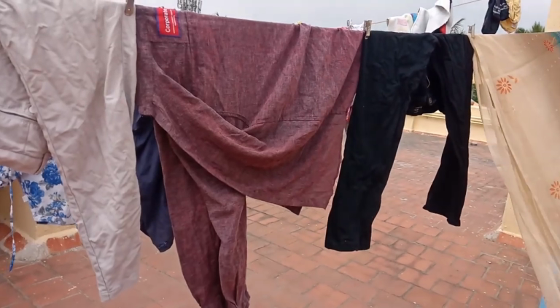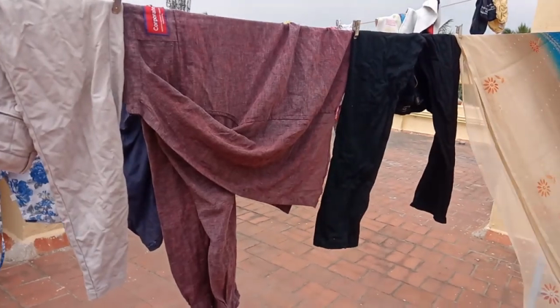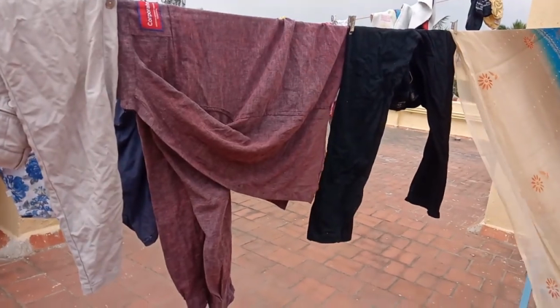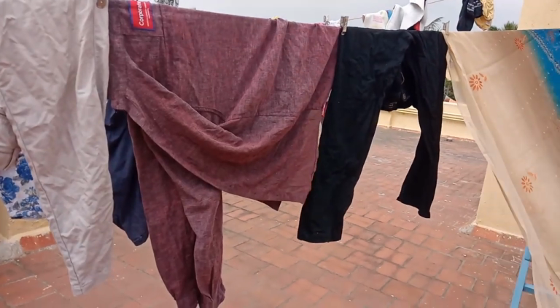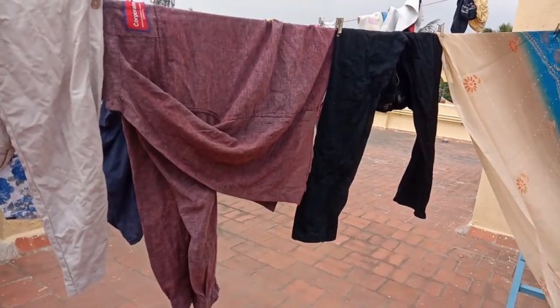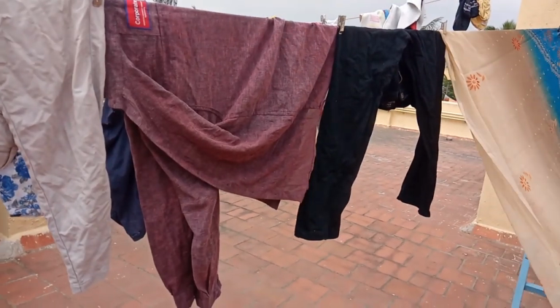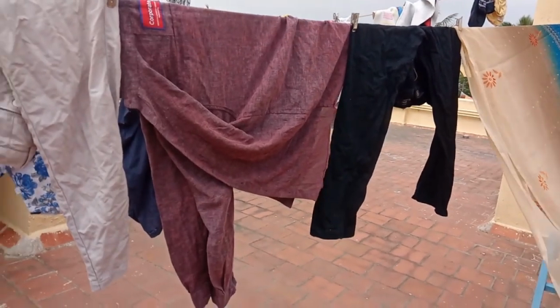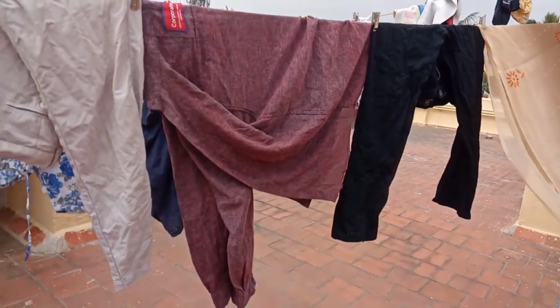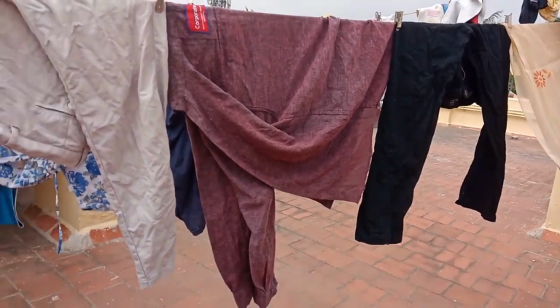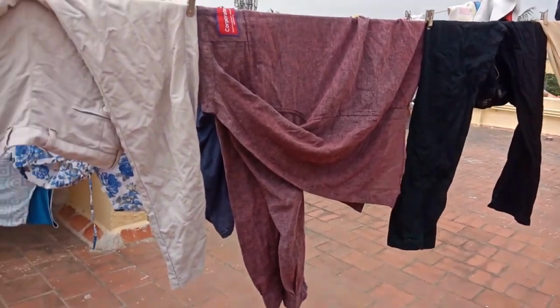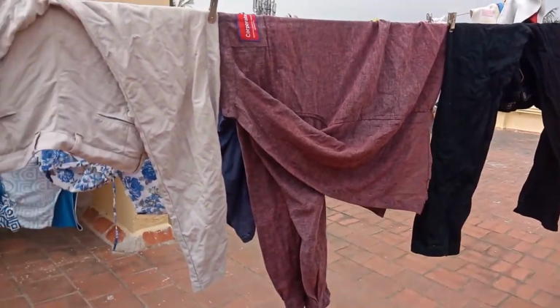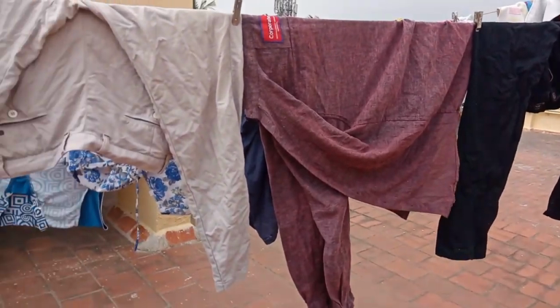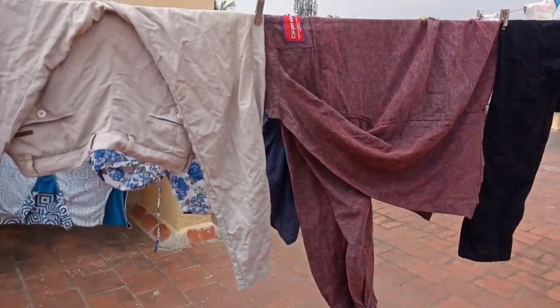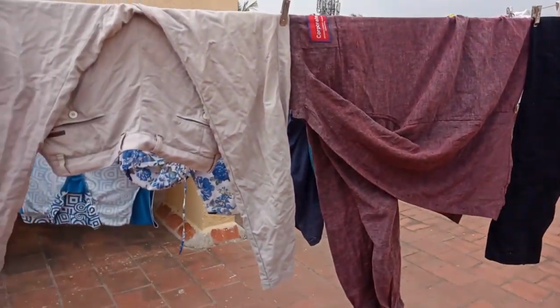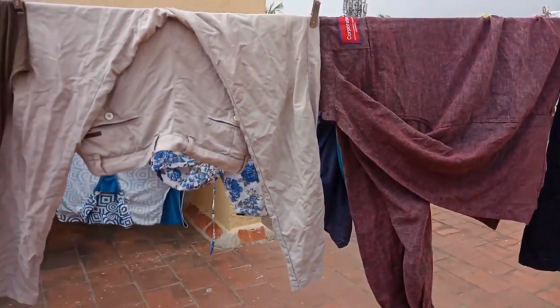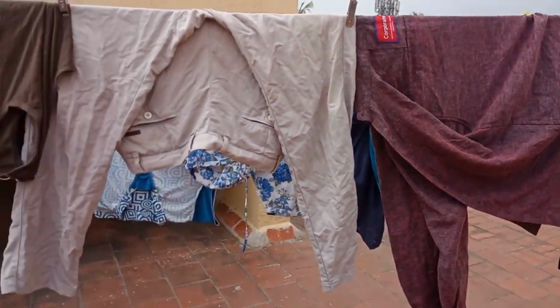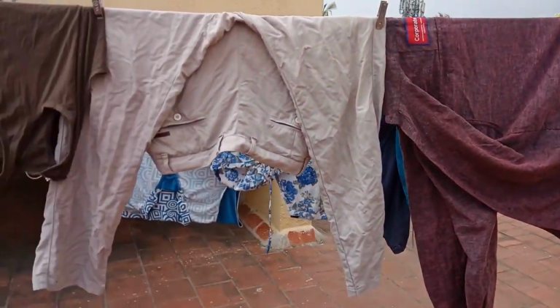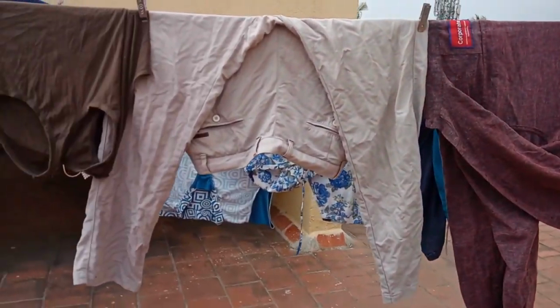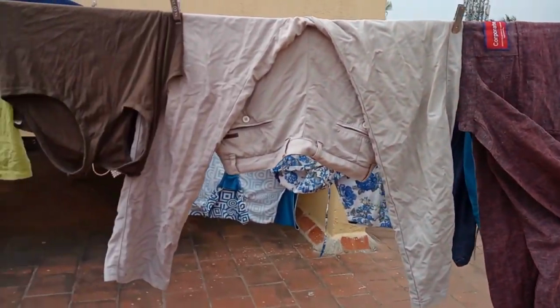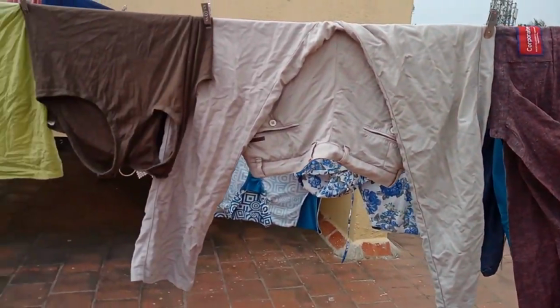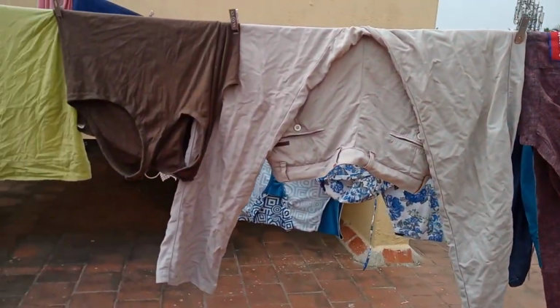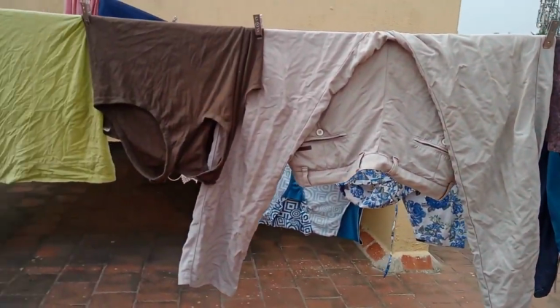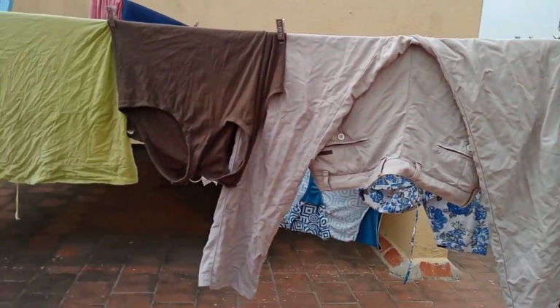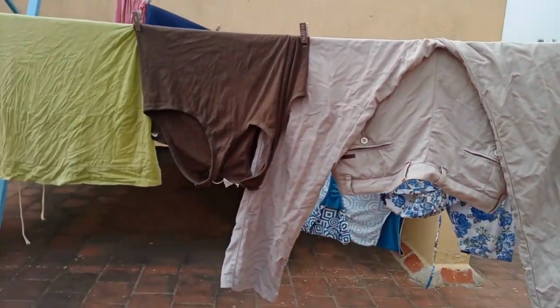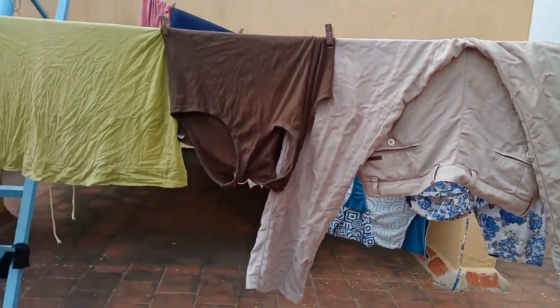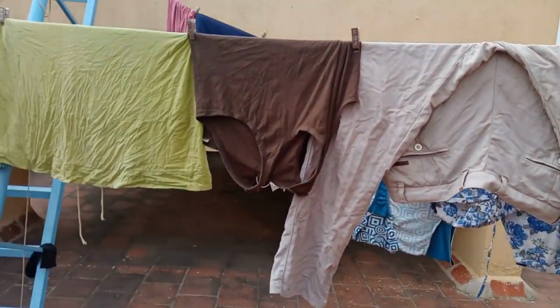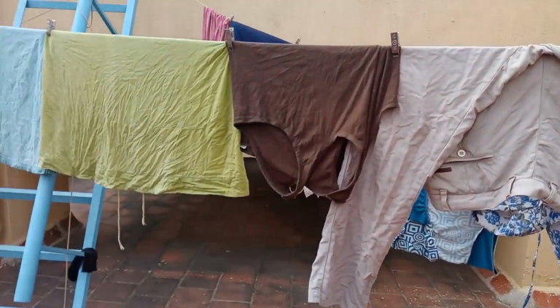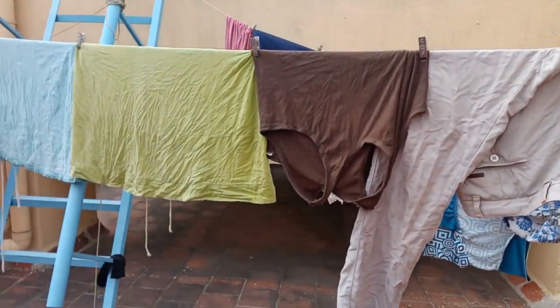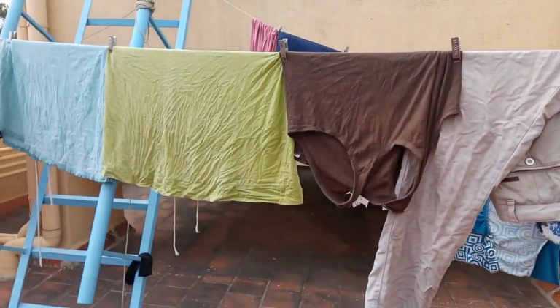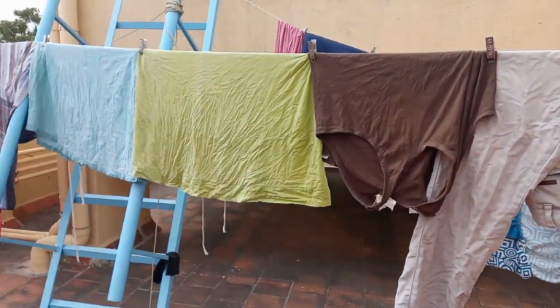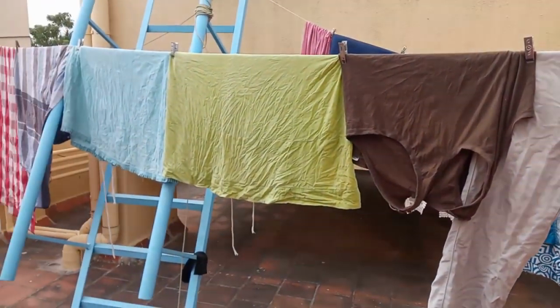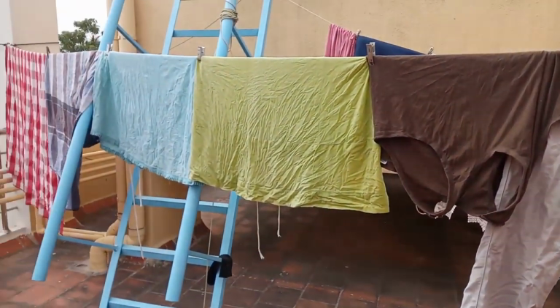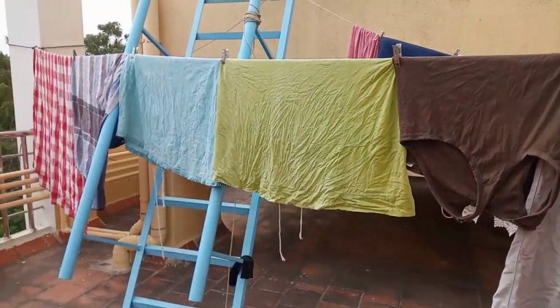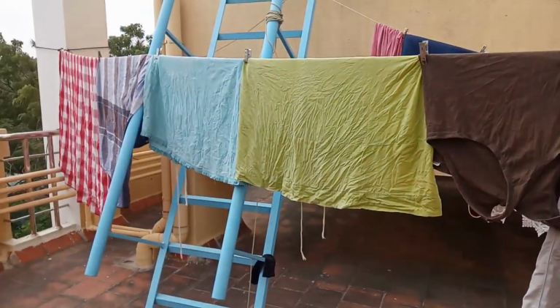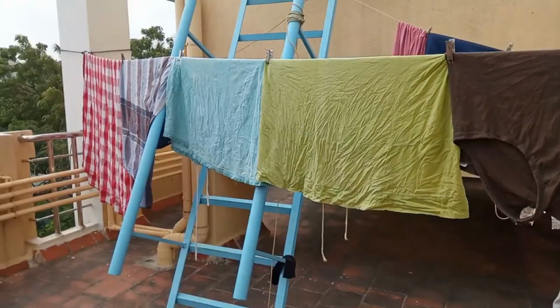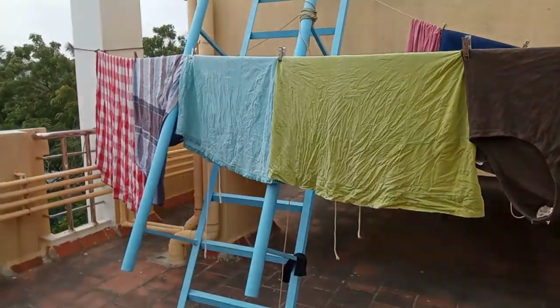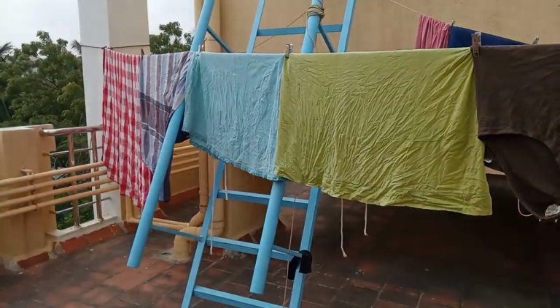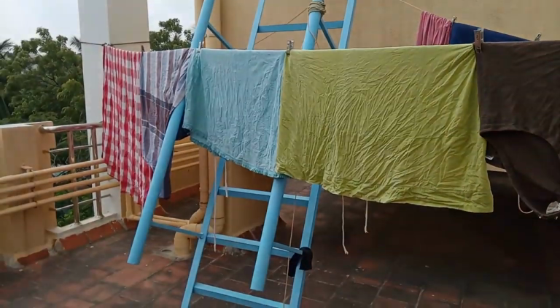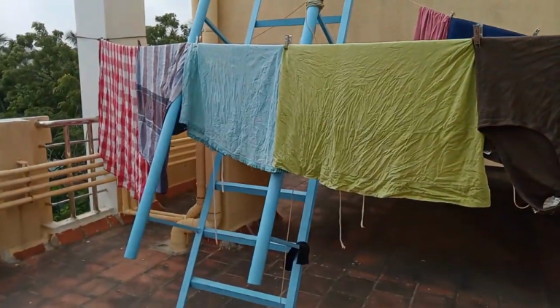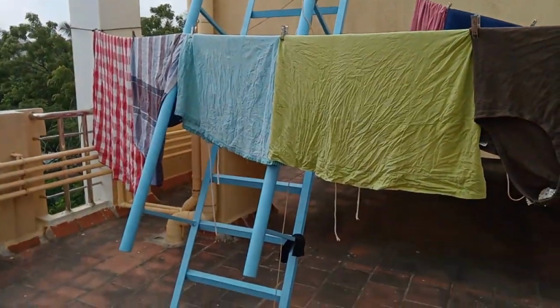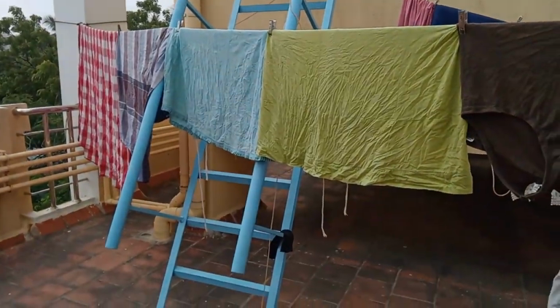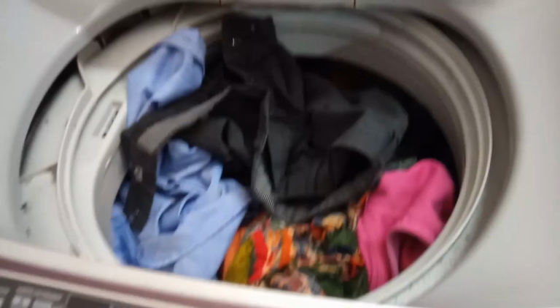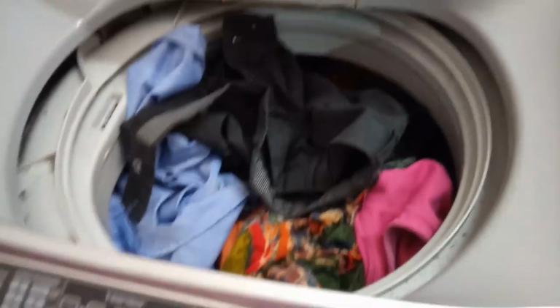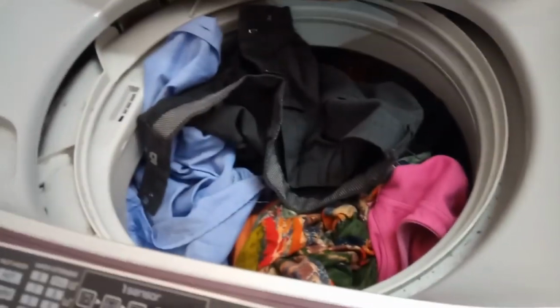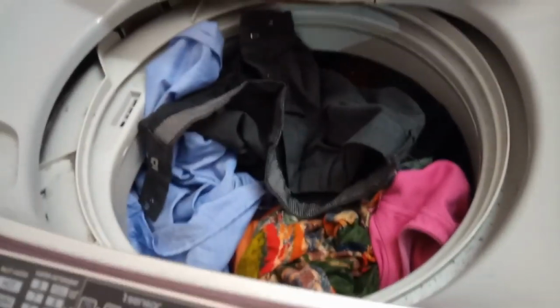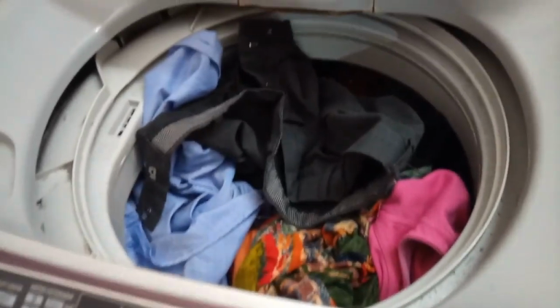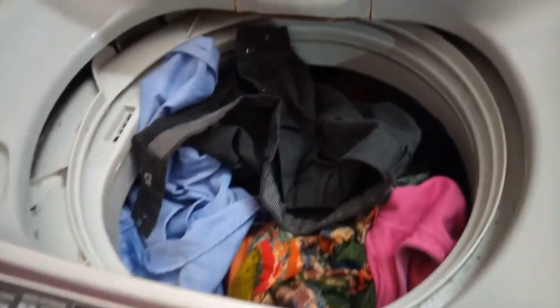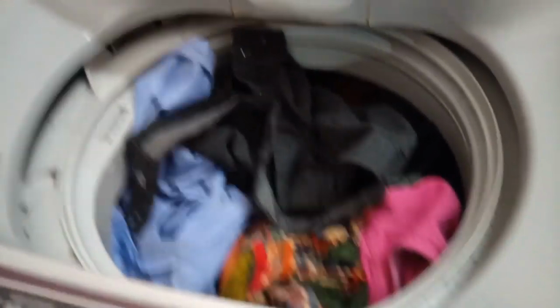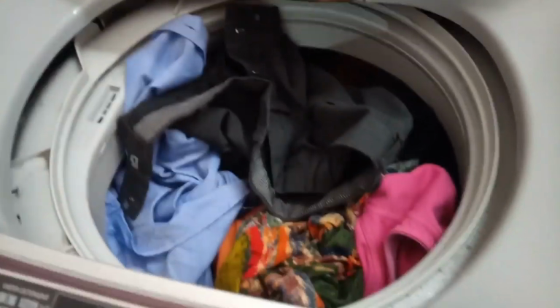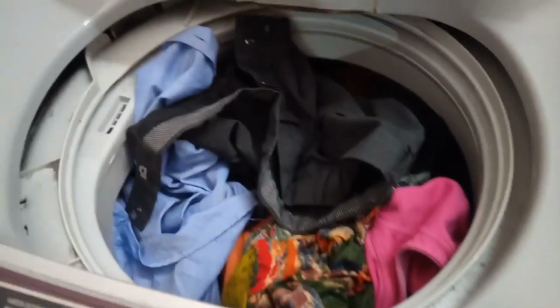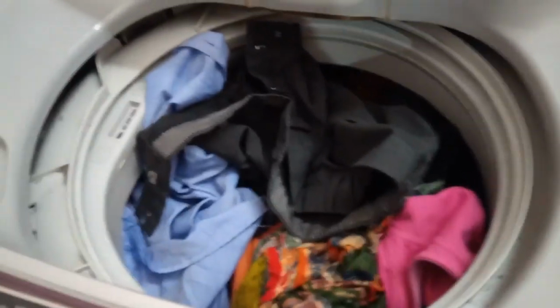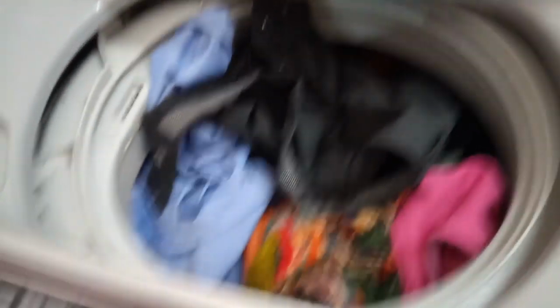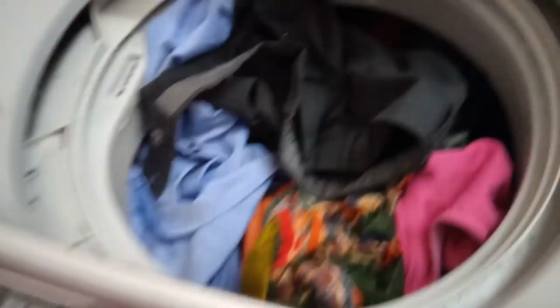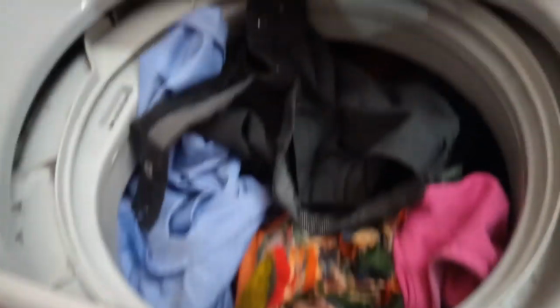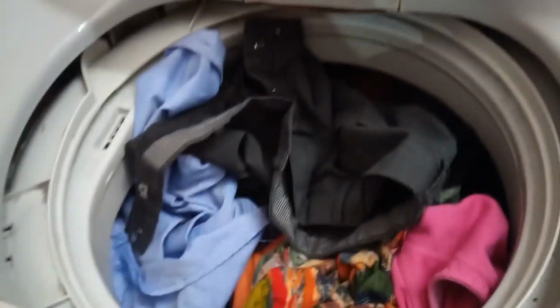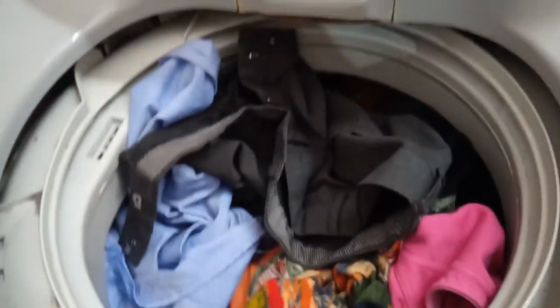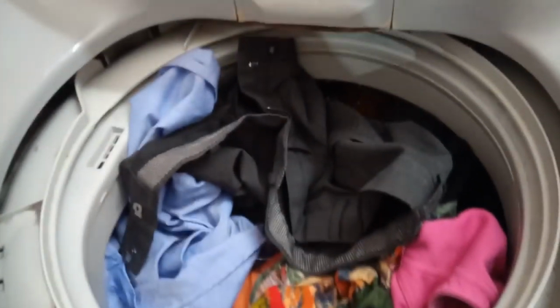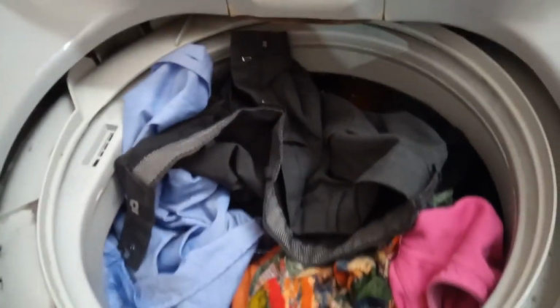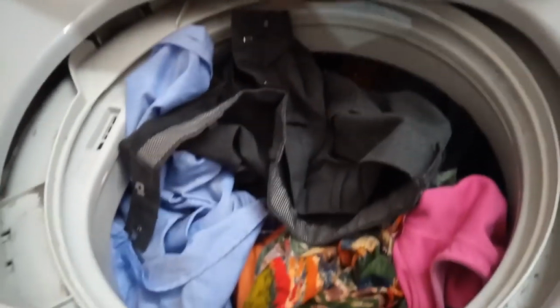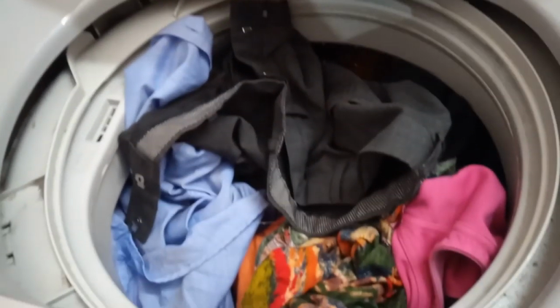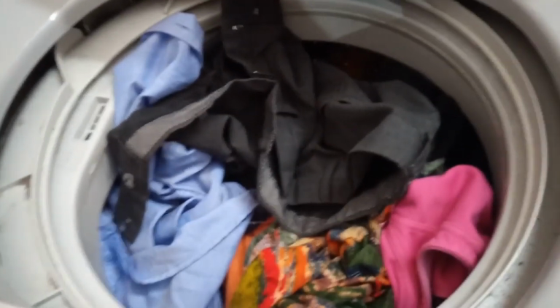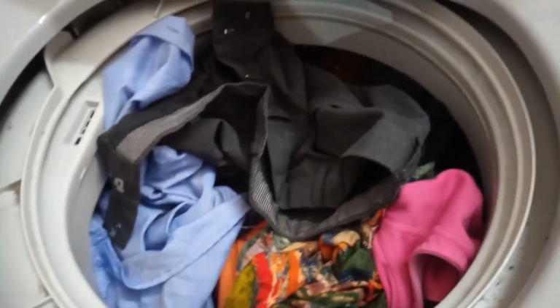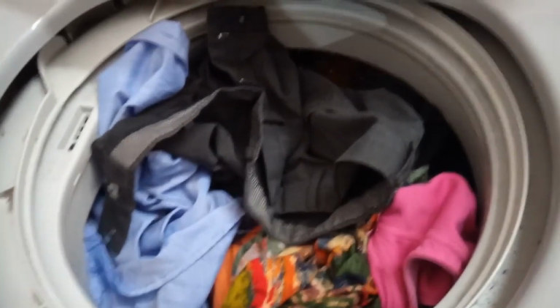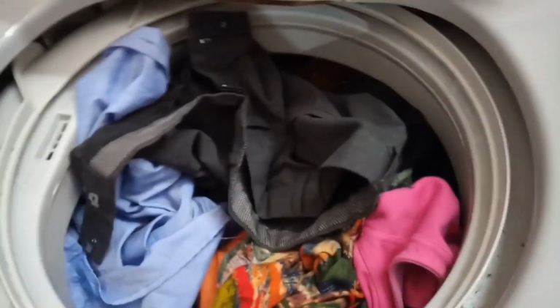Hi friends, welcome to Vishmayakudul. I am going to show you a most requested video. I am going to show you a lot of names in washing machine.